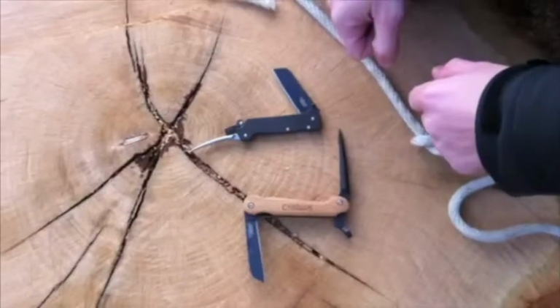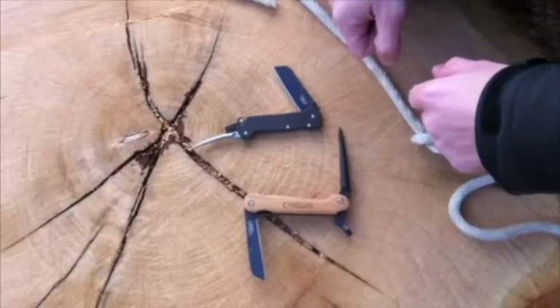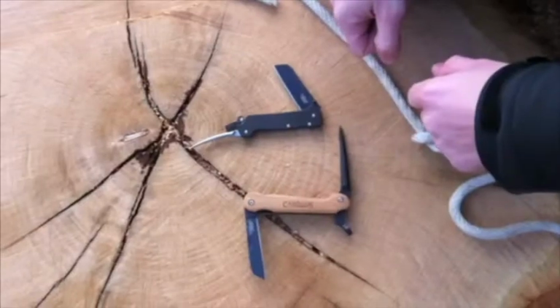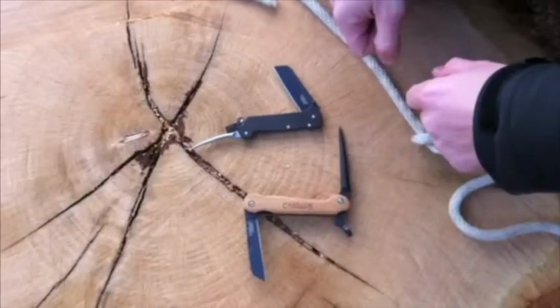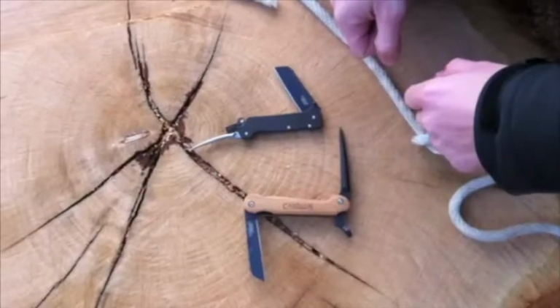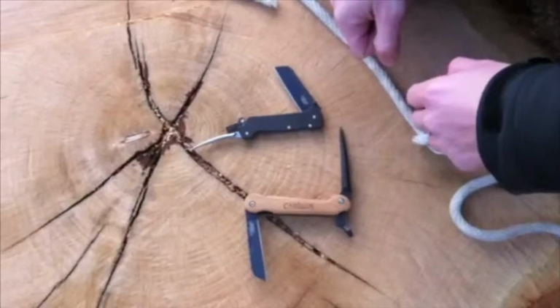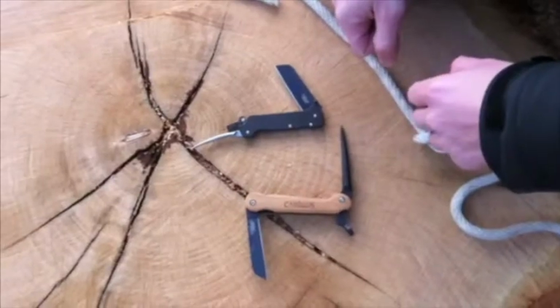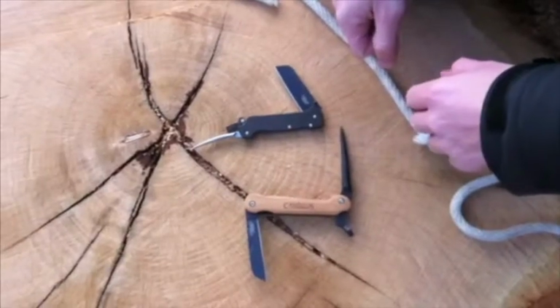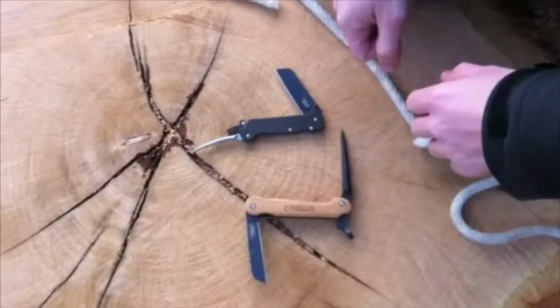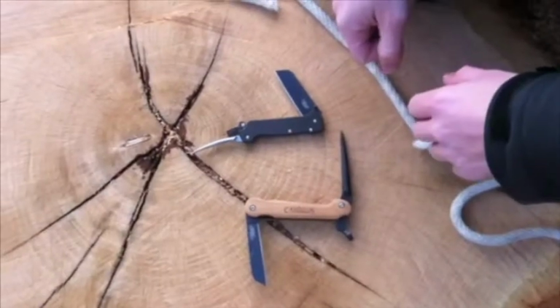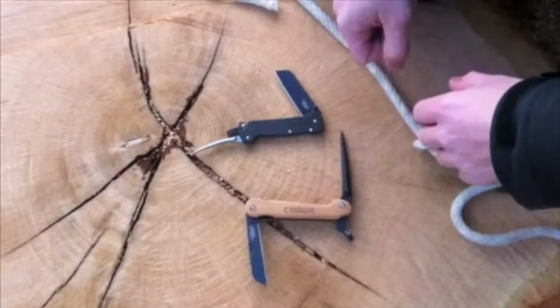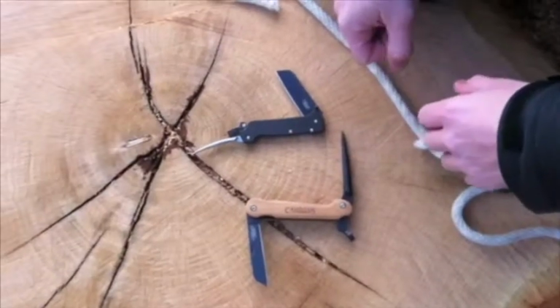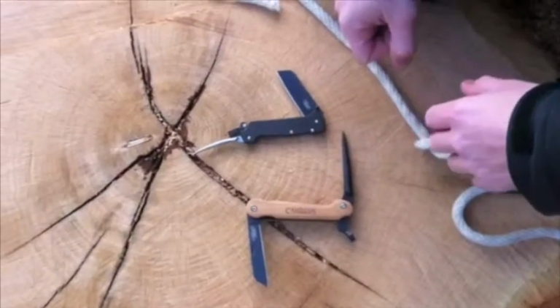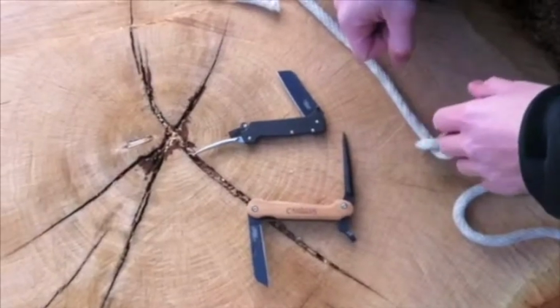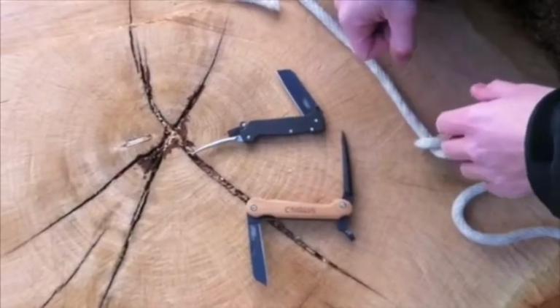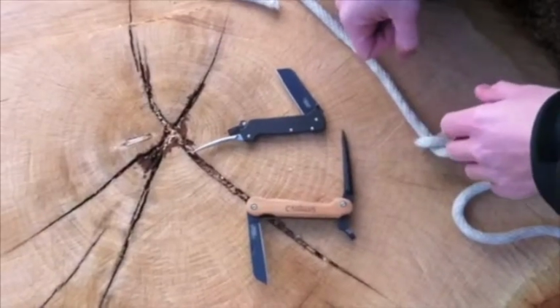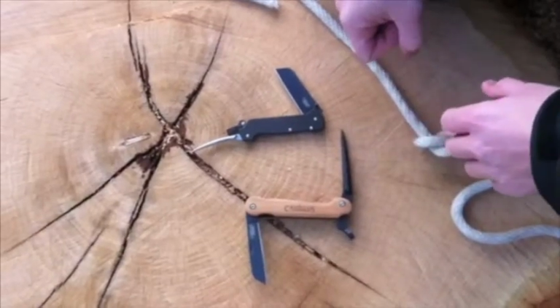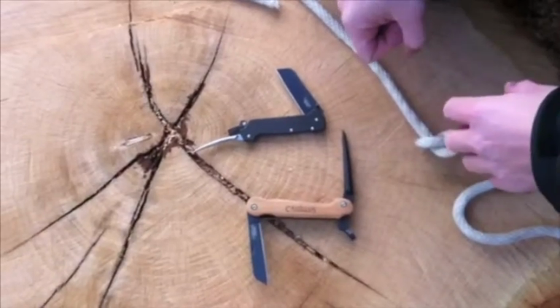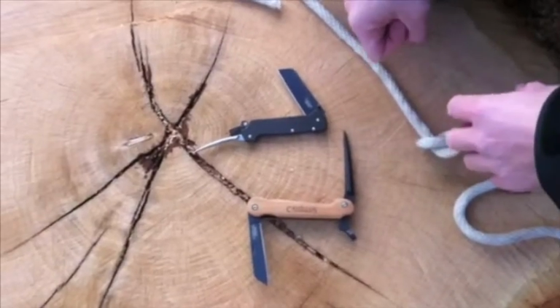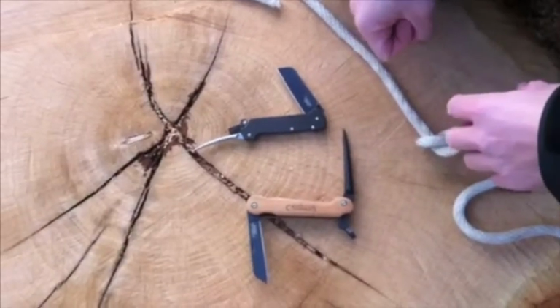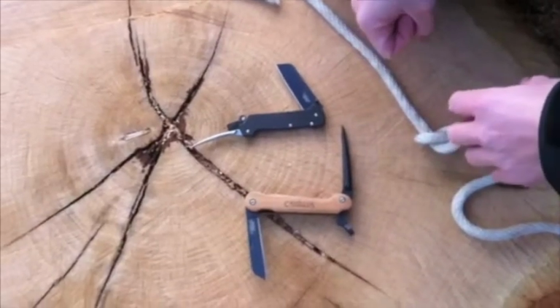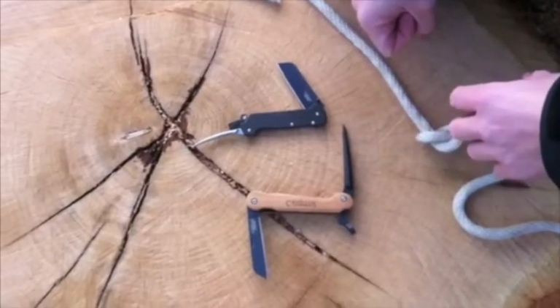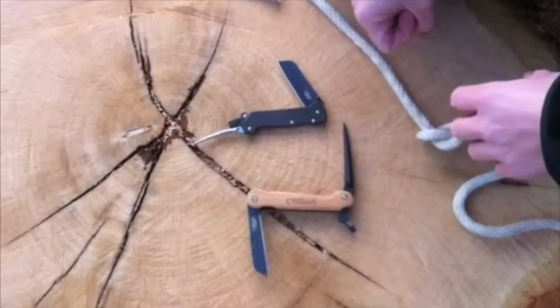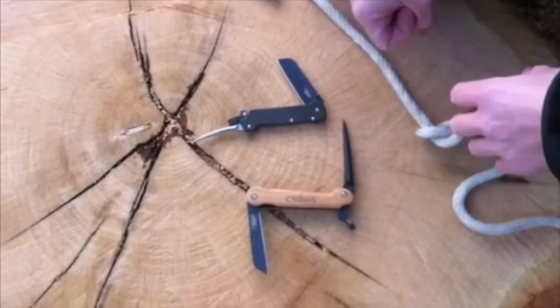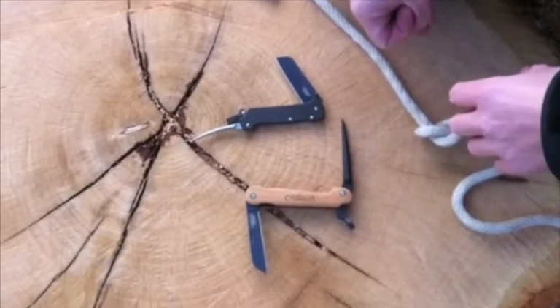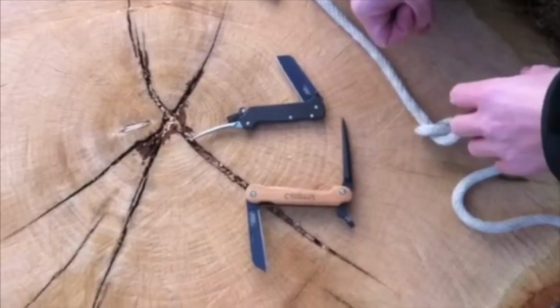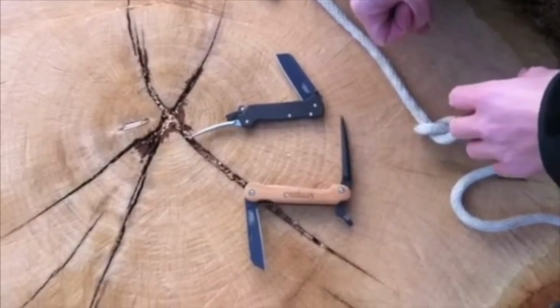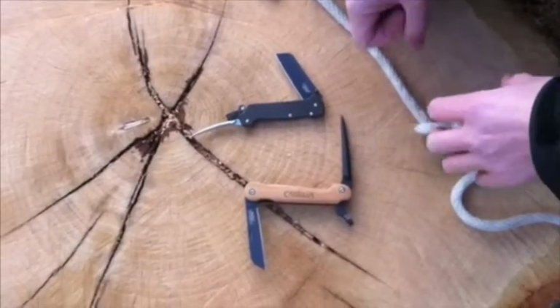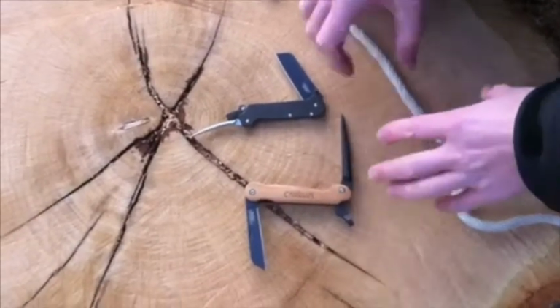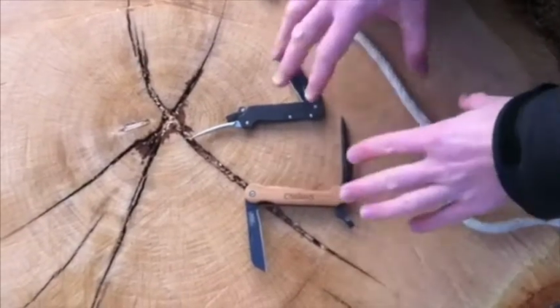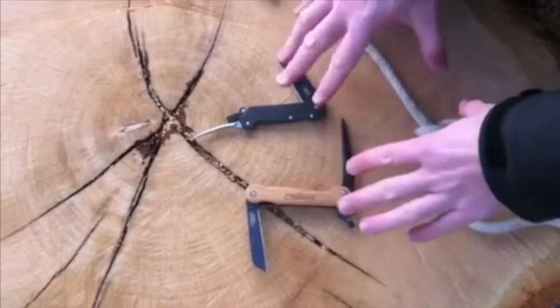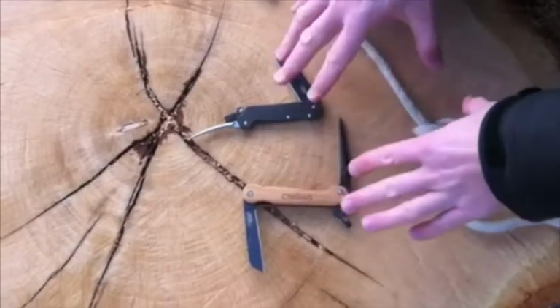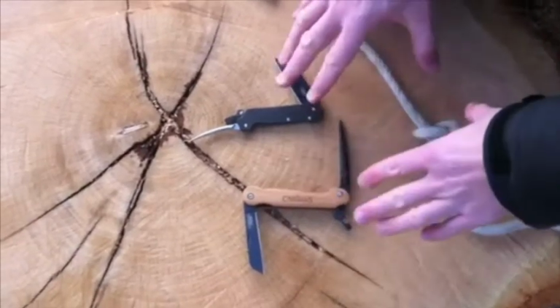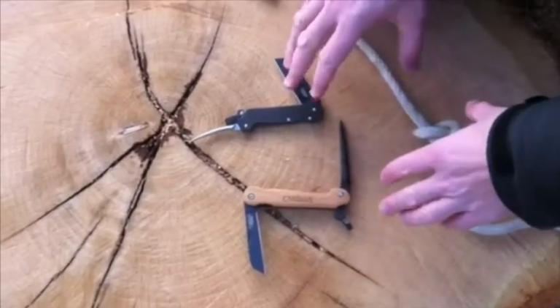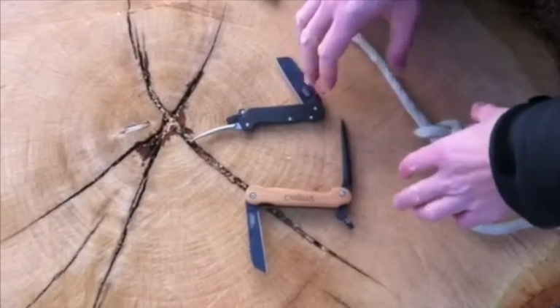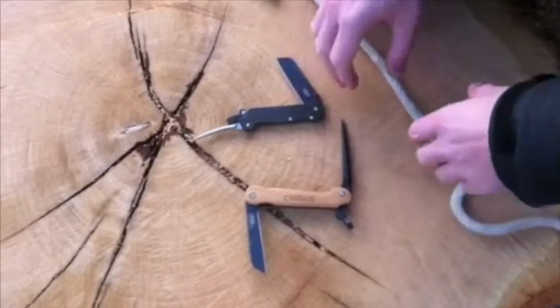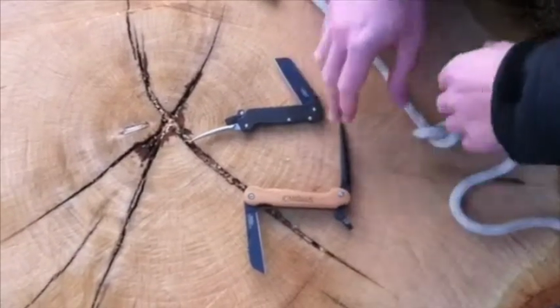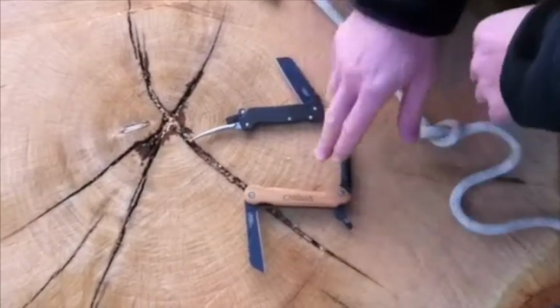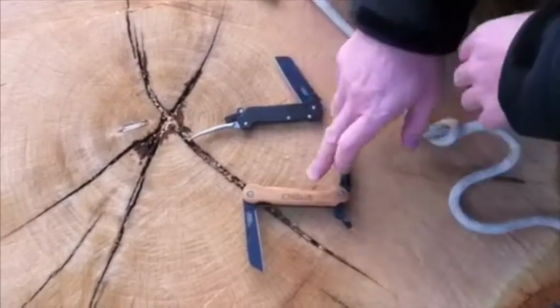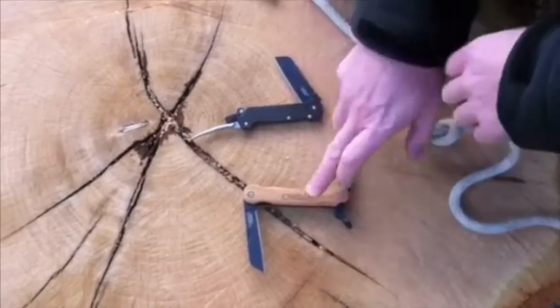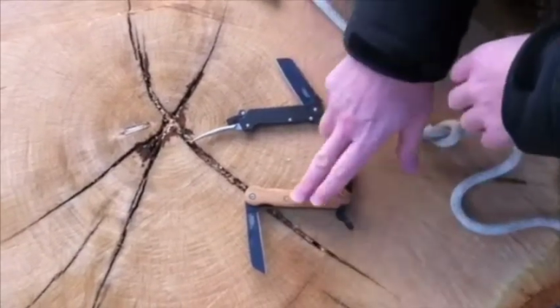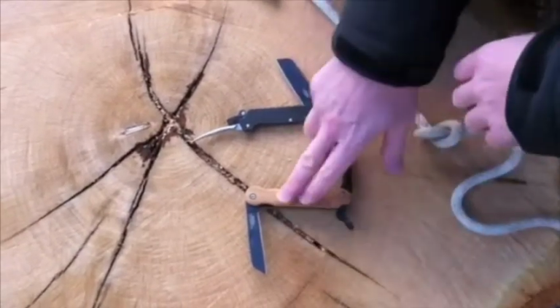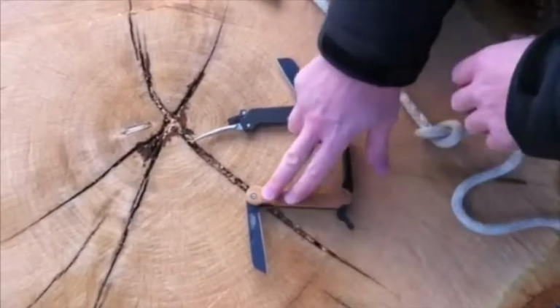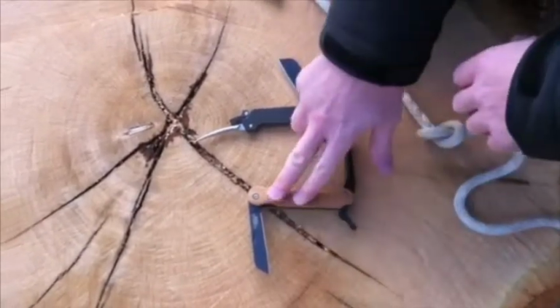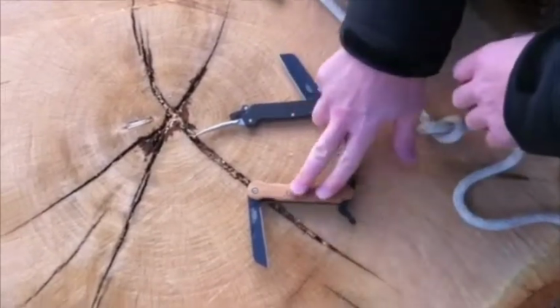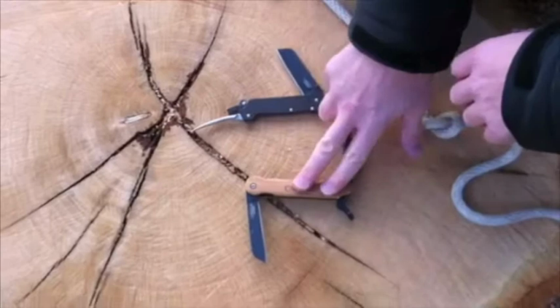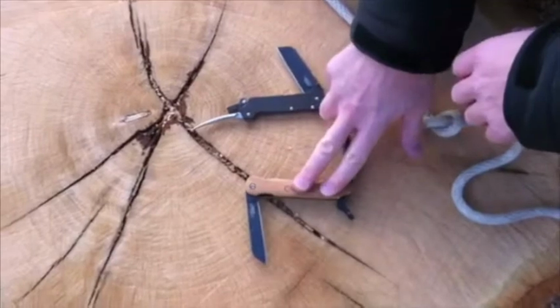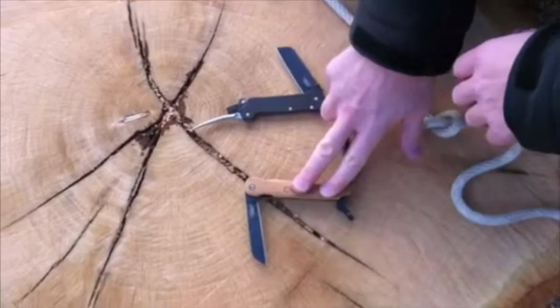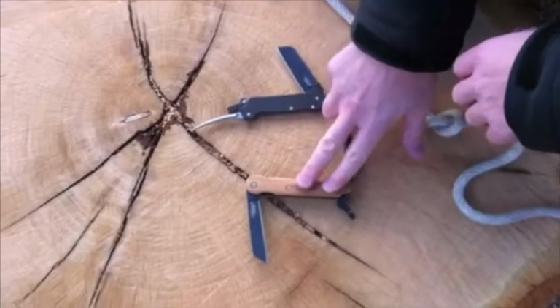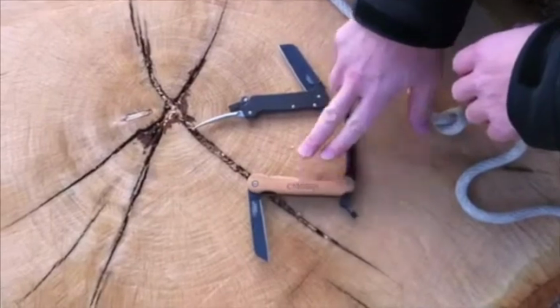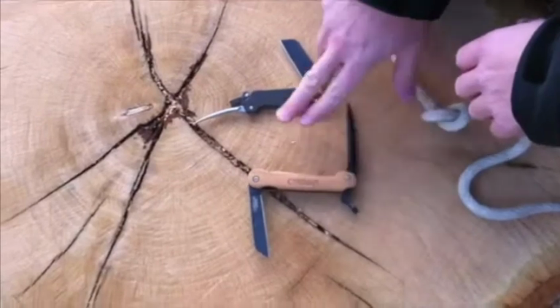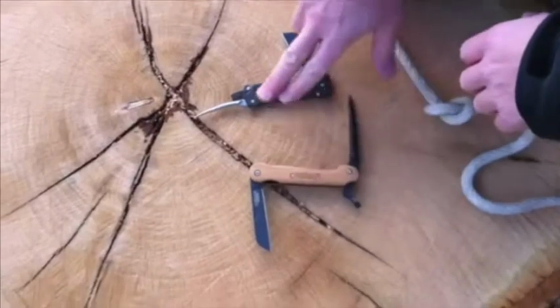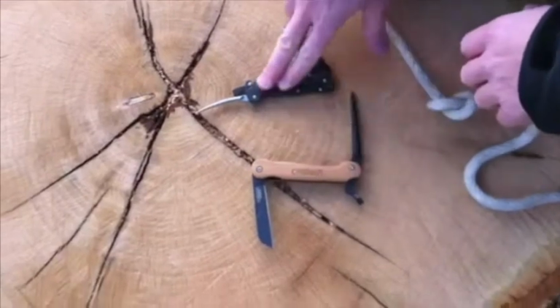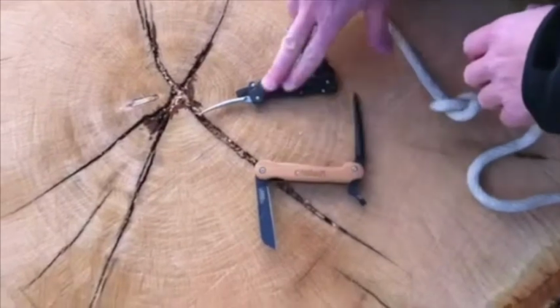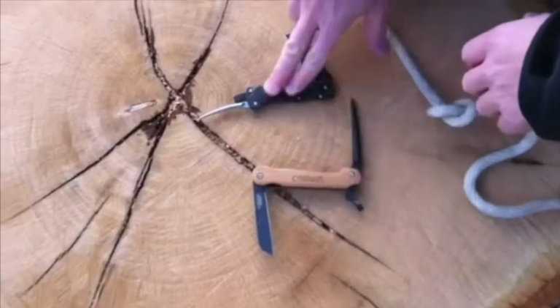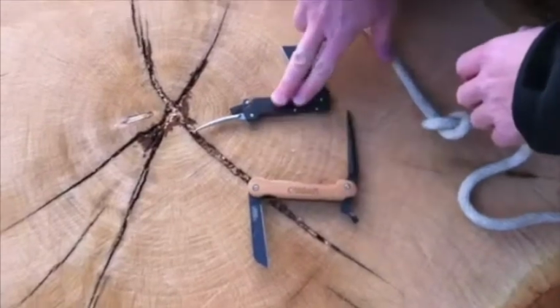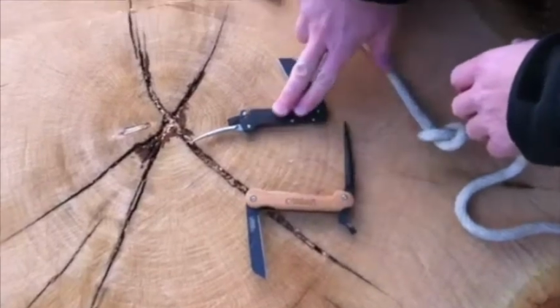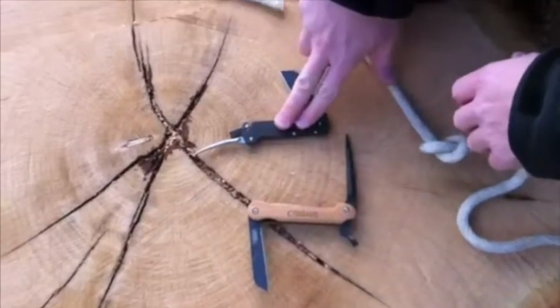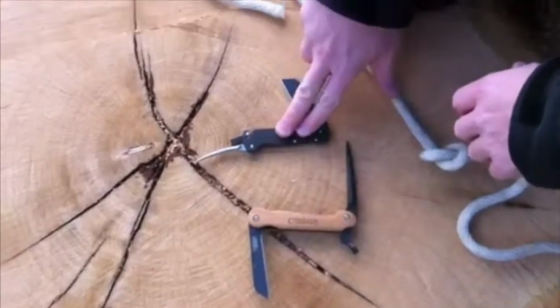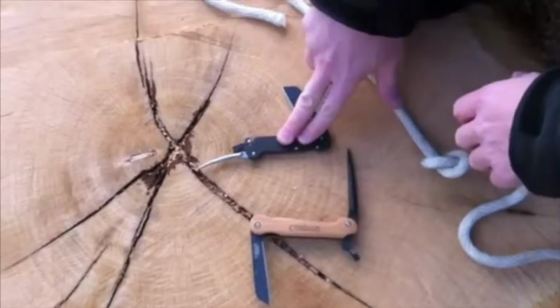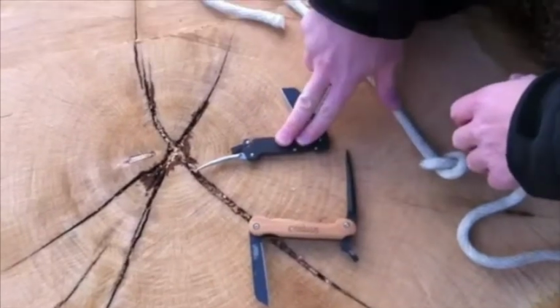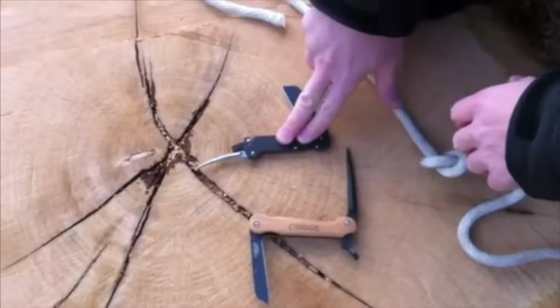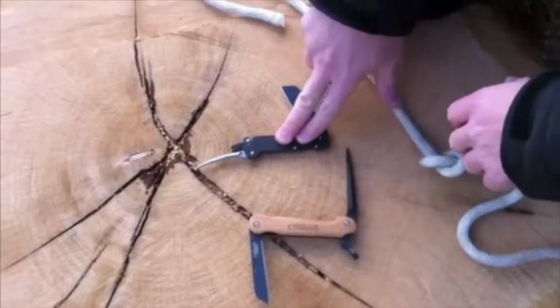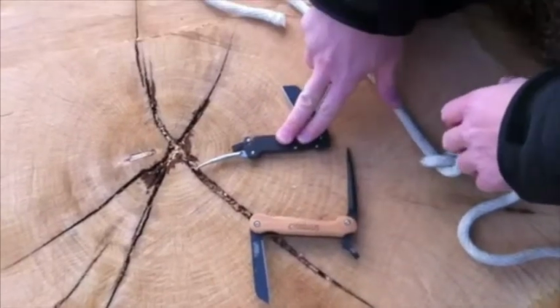Hello everyone. We're here to talk about the Camillus Marlin Spike lineup. We have two different knives, one with a bamboo body and one with the G10 body.